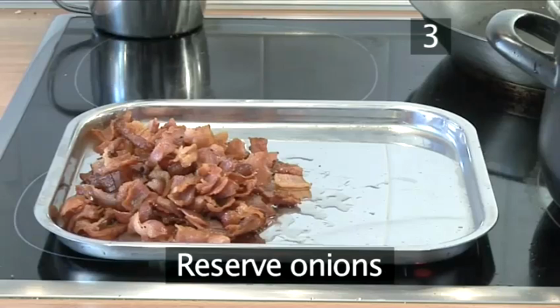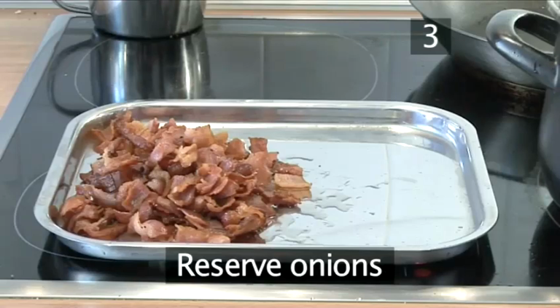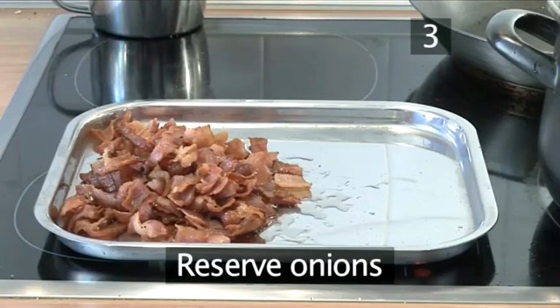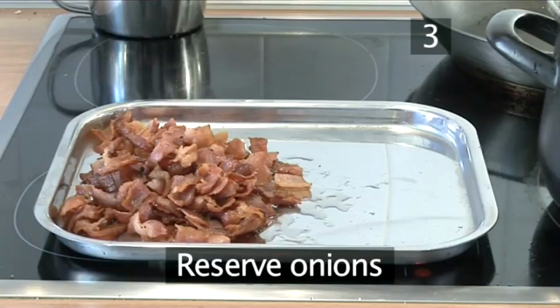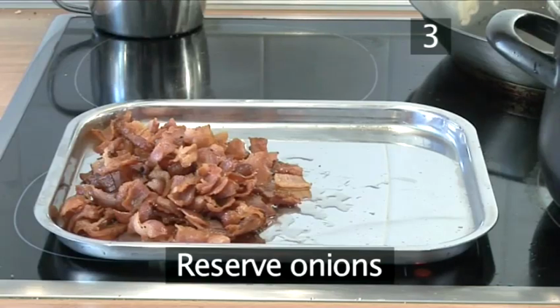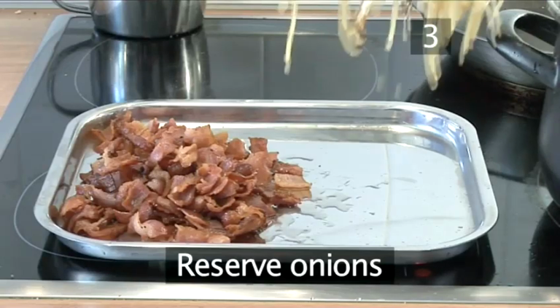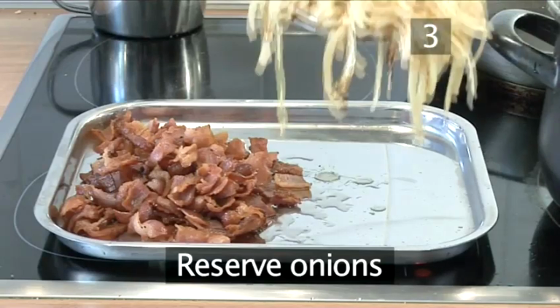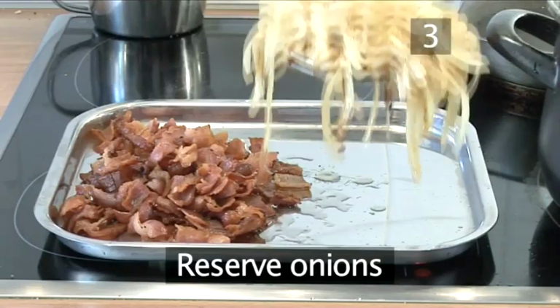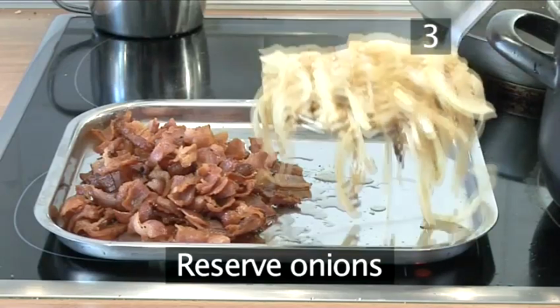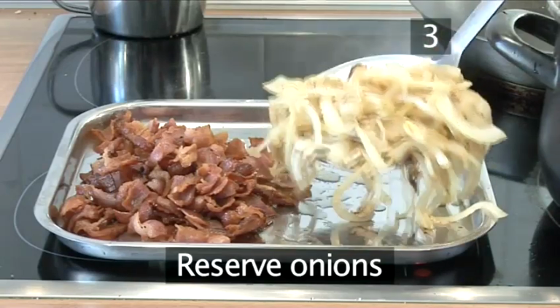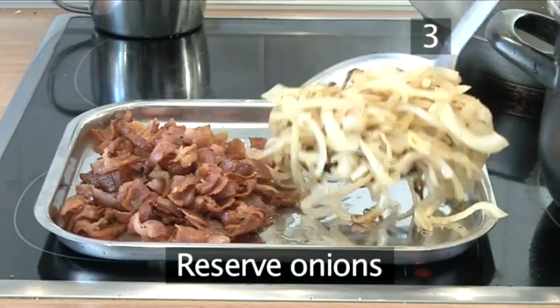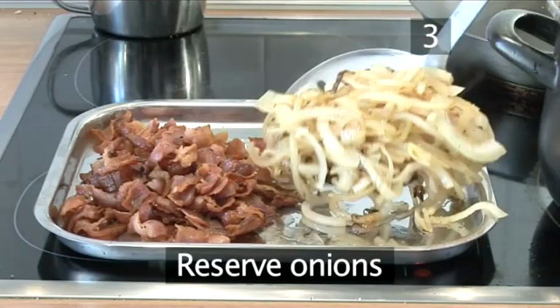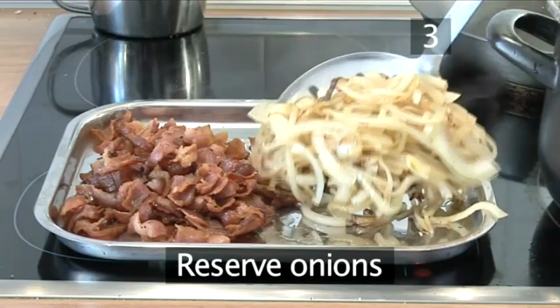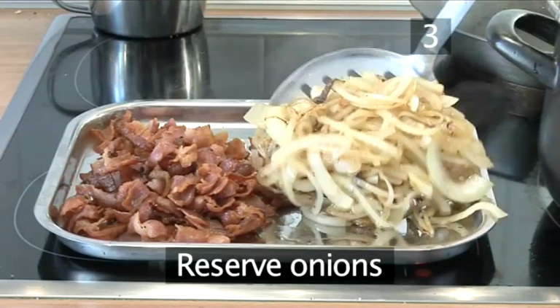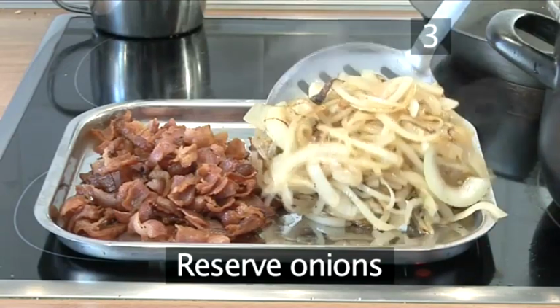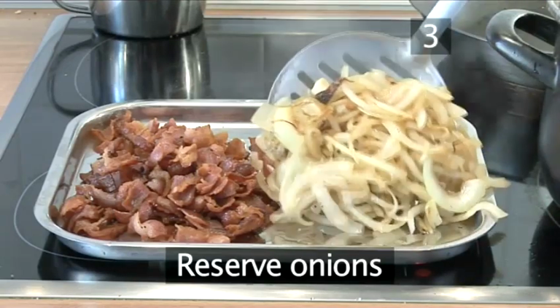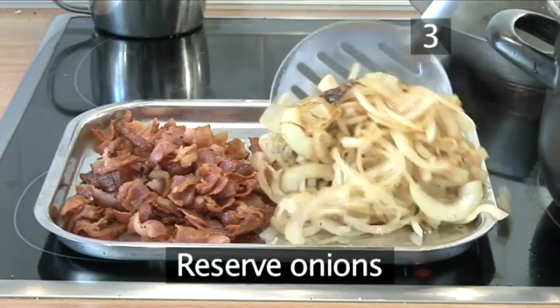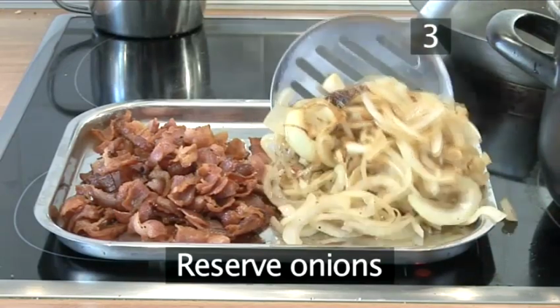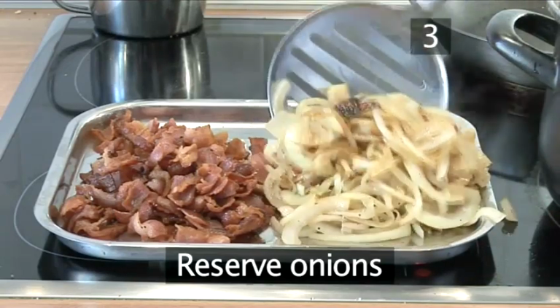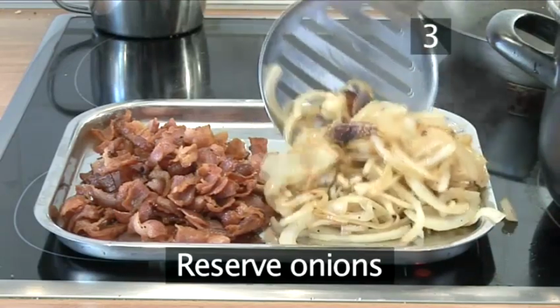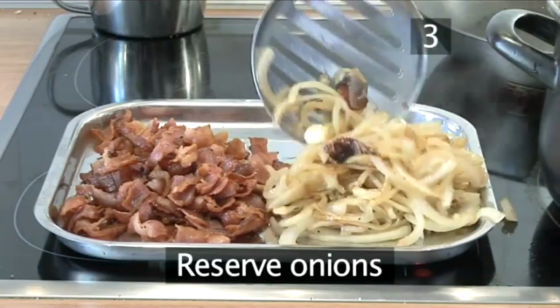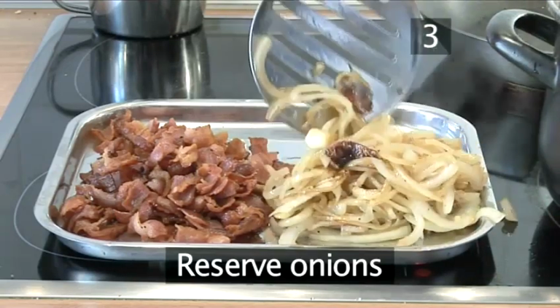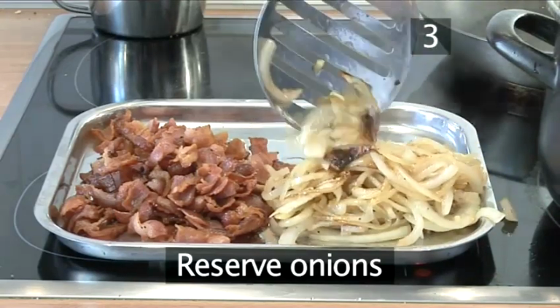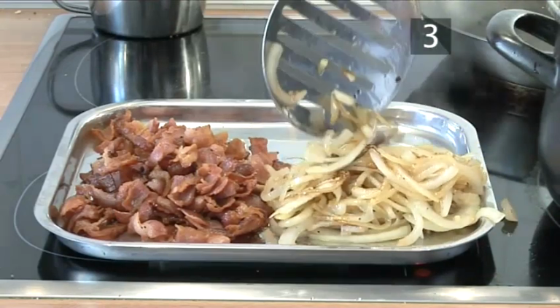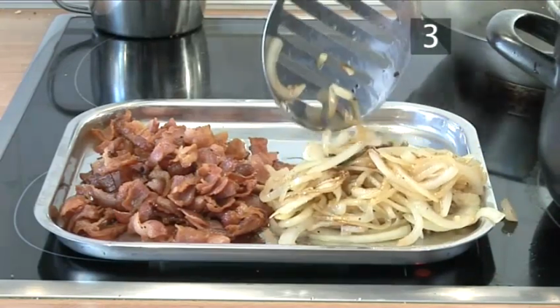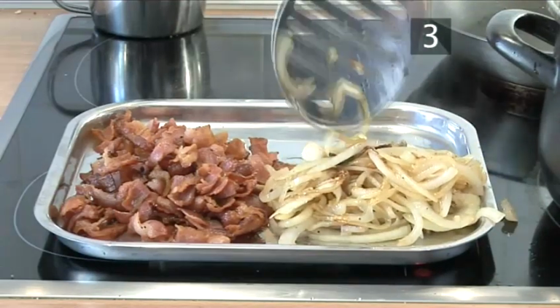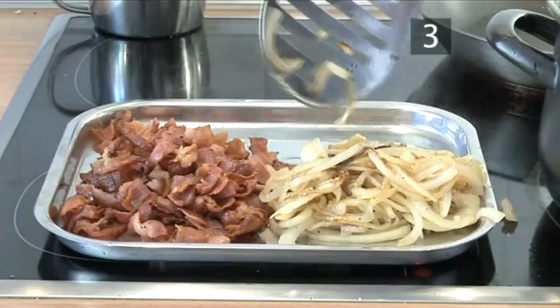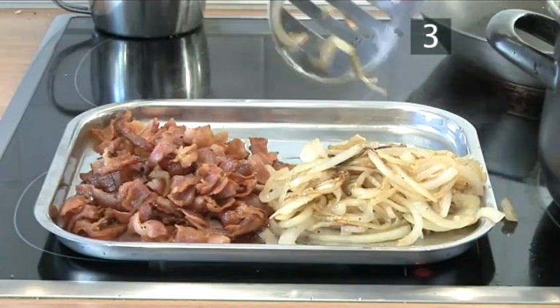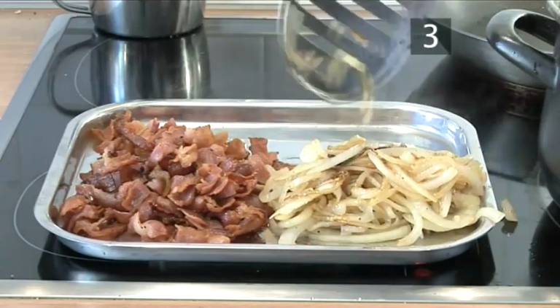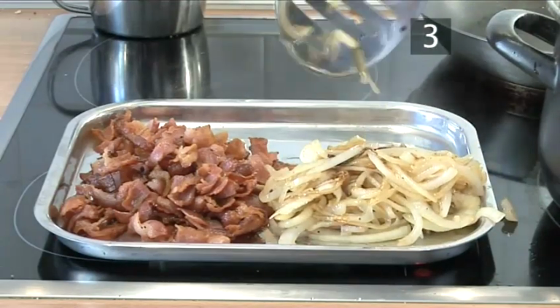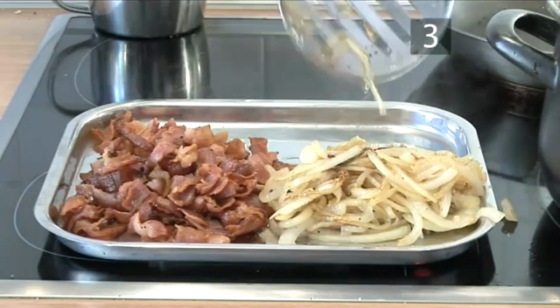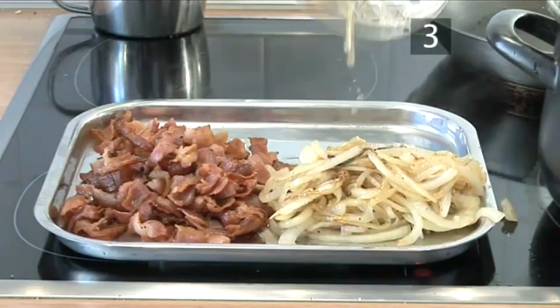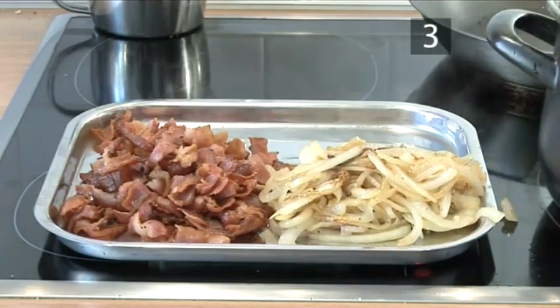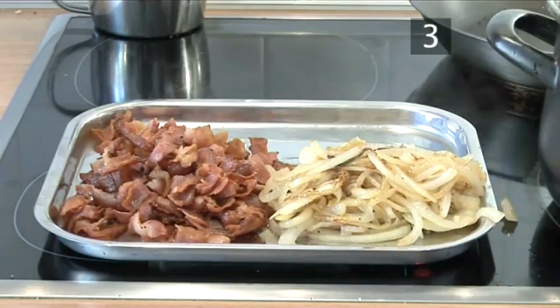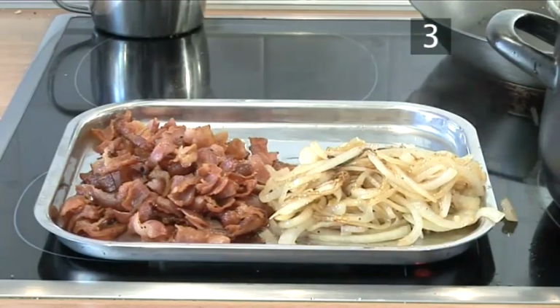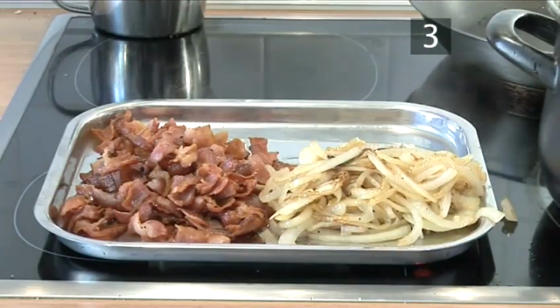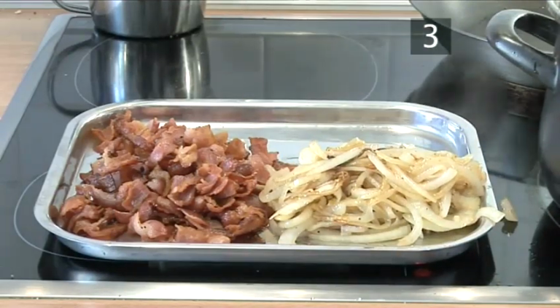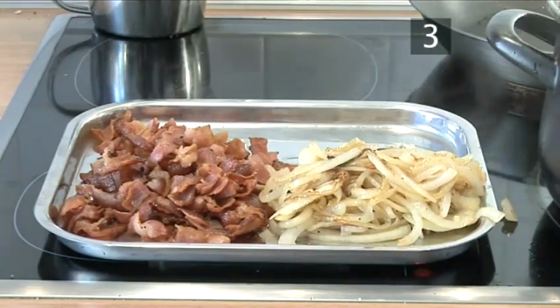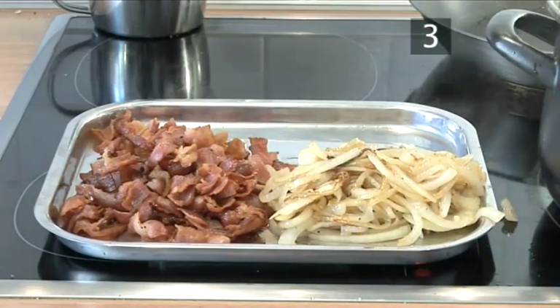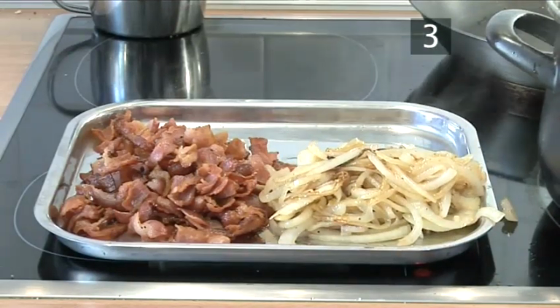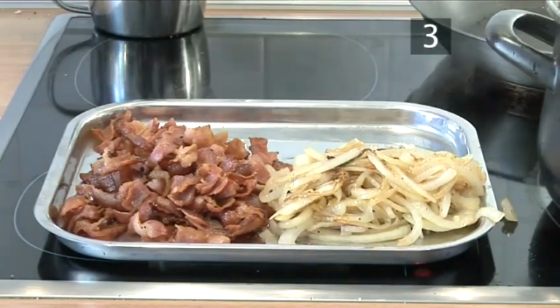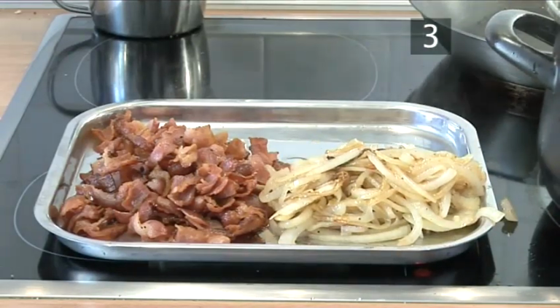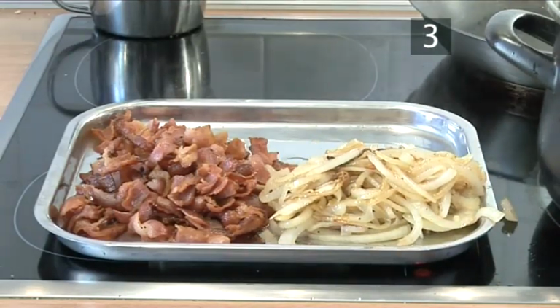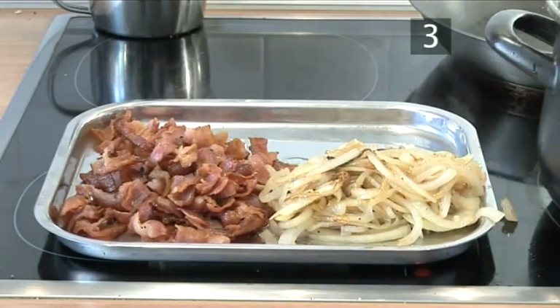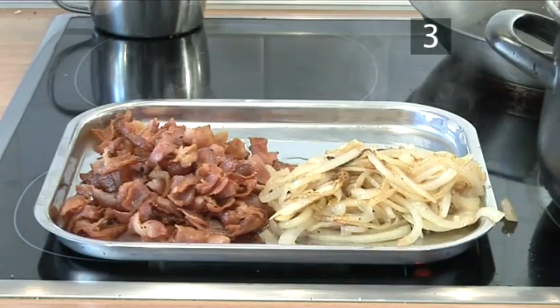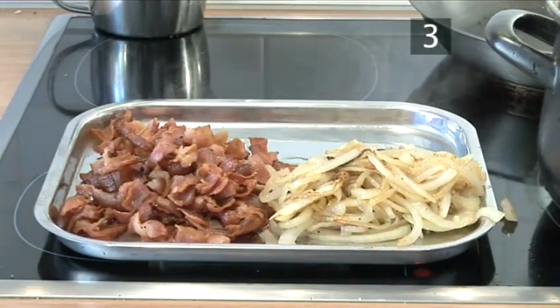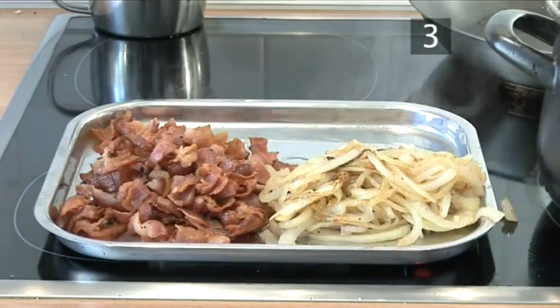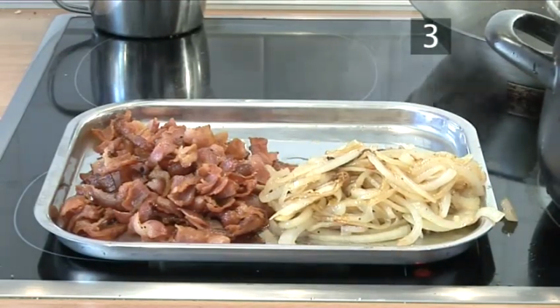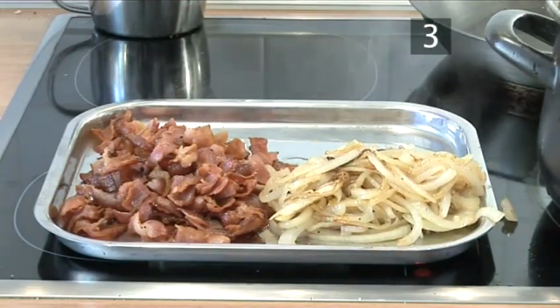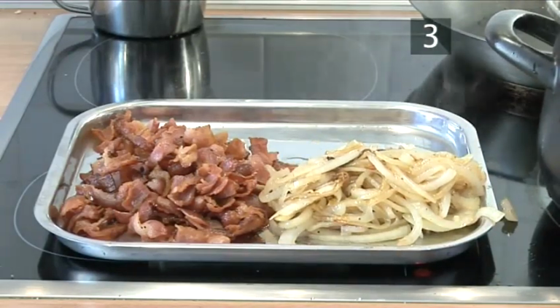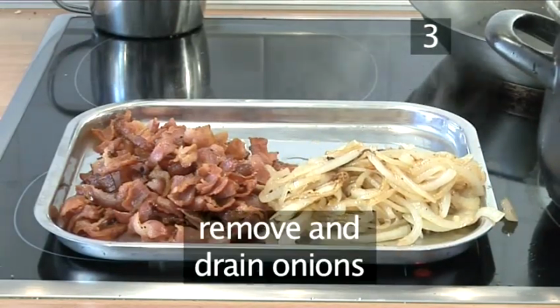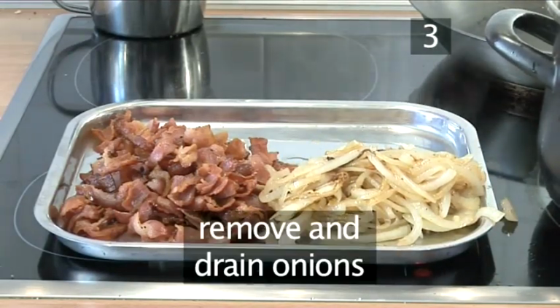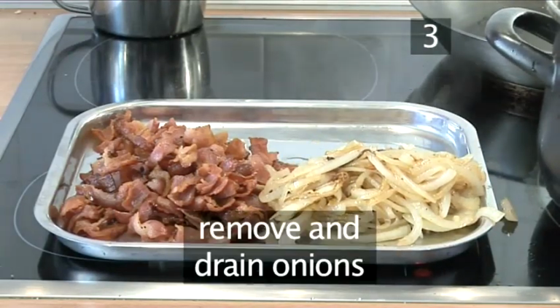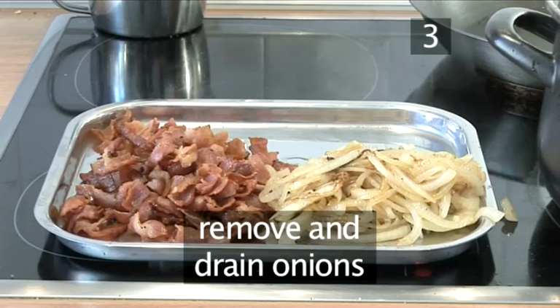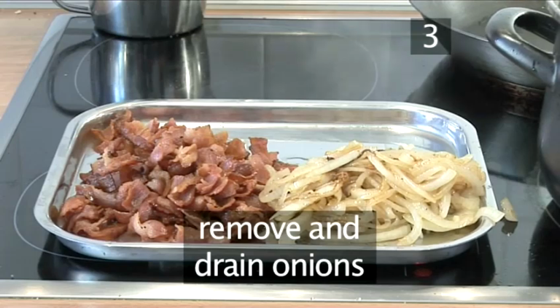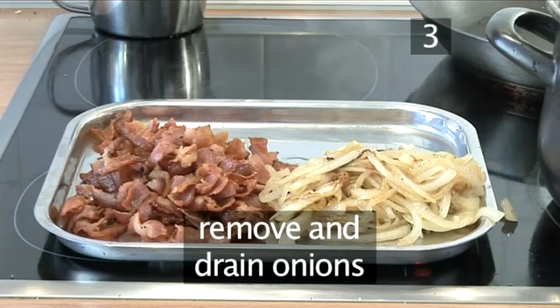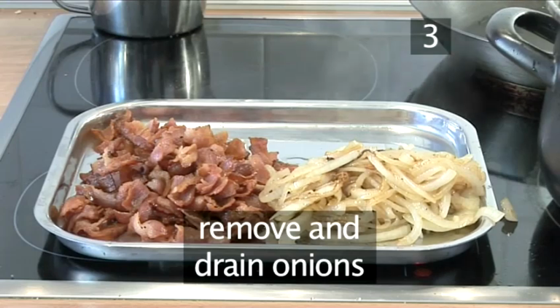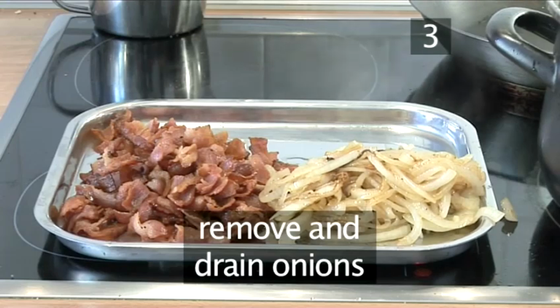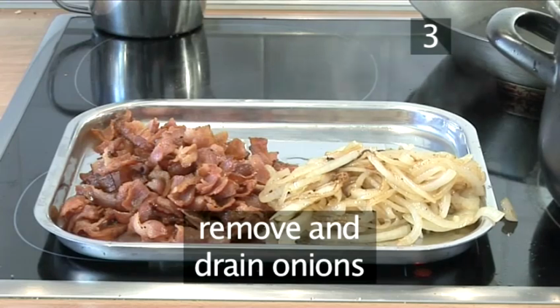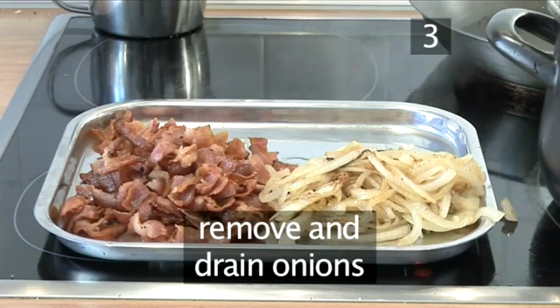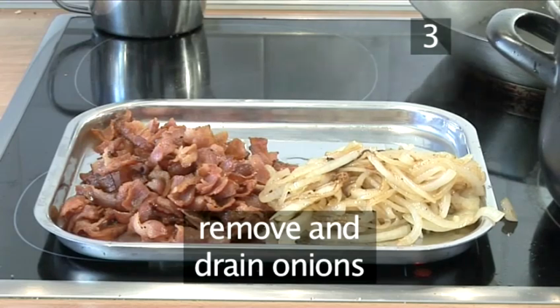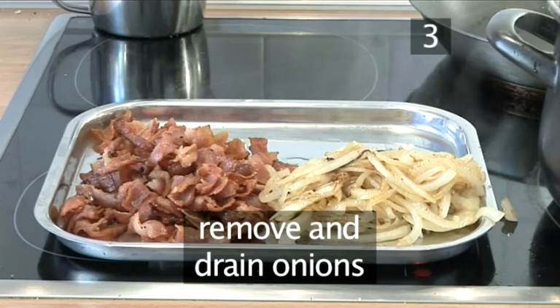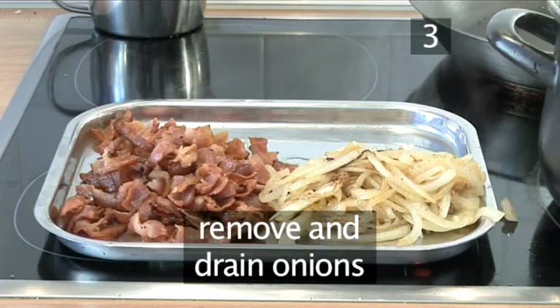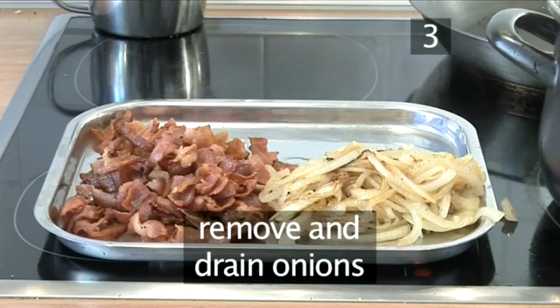Step 3: Reserve the onions. When the onions have become soft and golden, take them out and strain them.